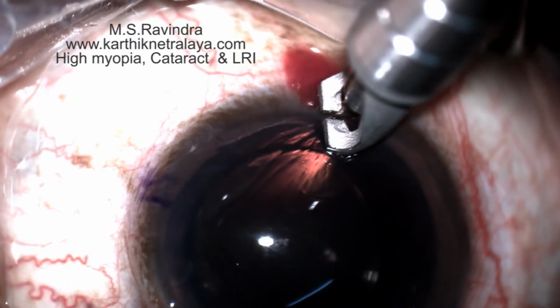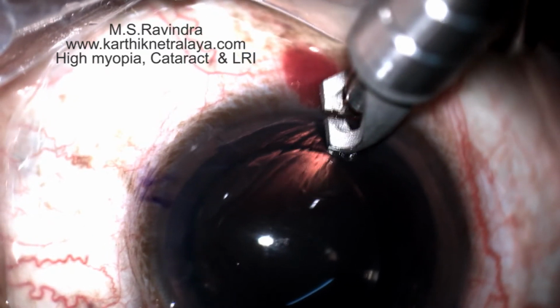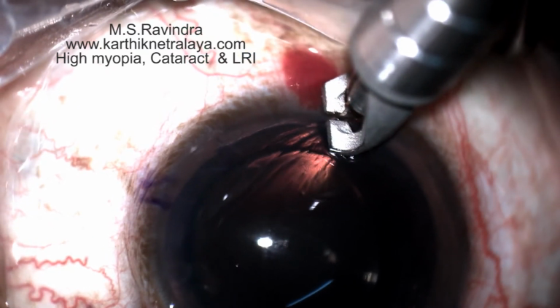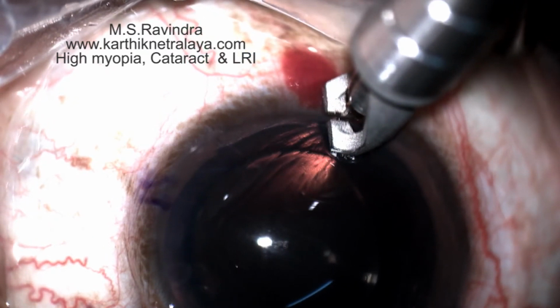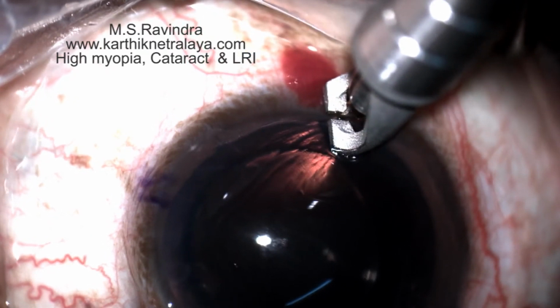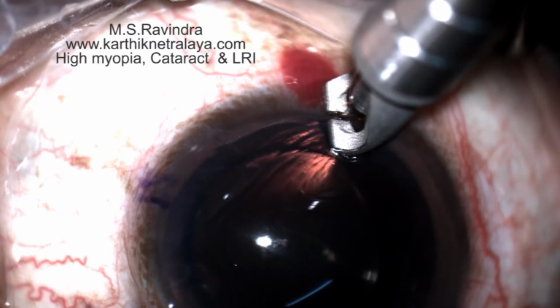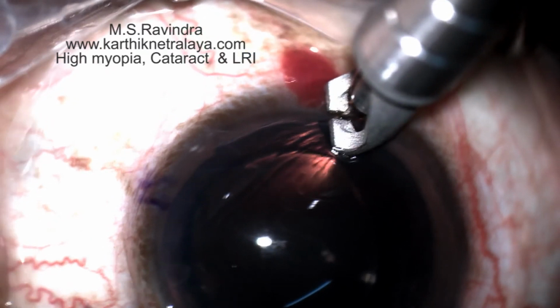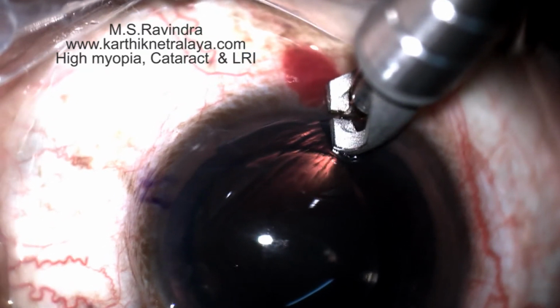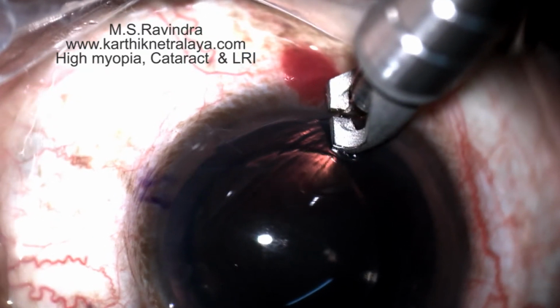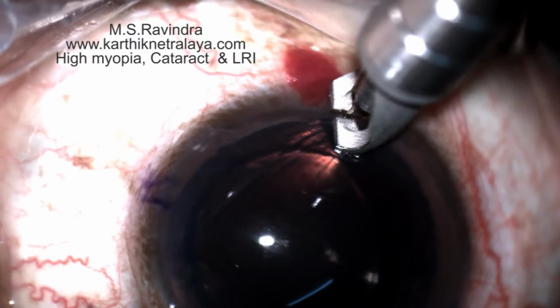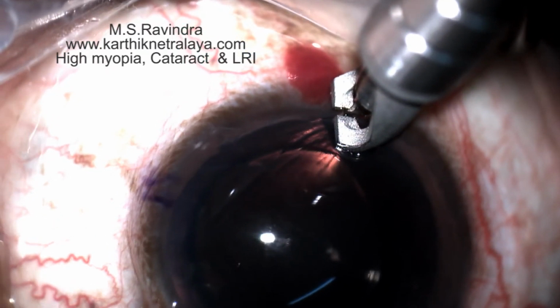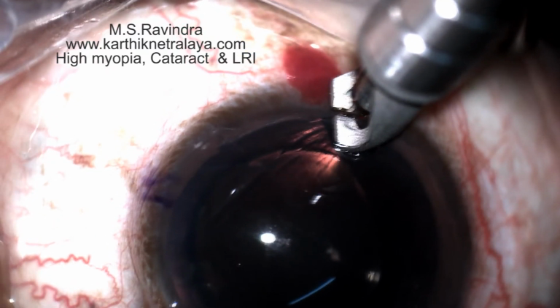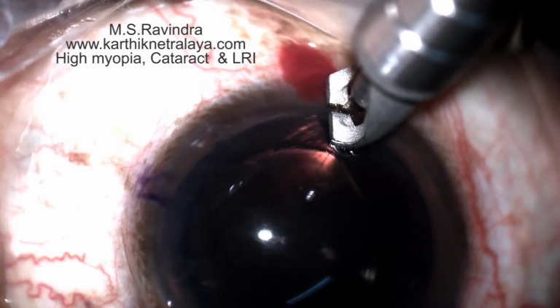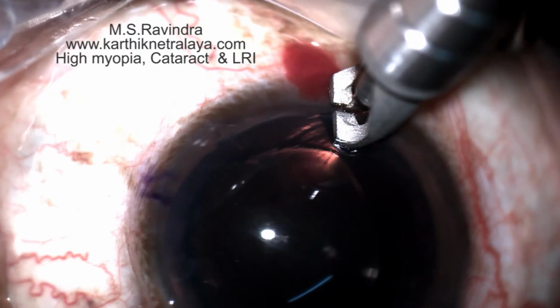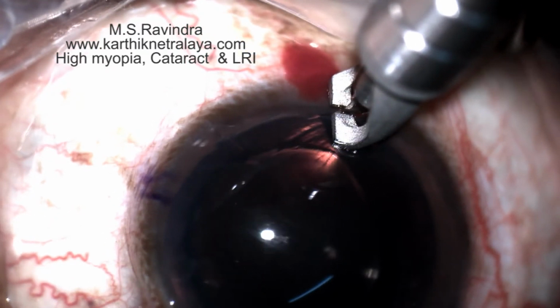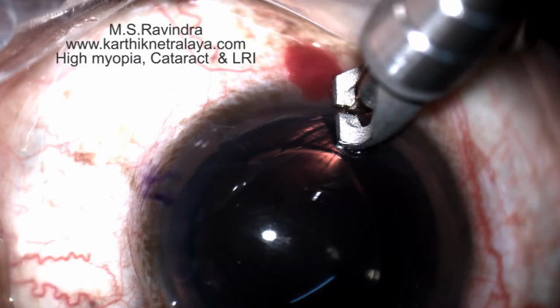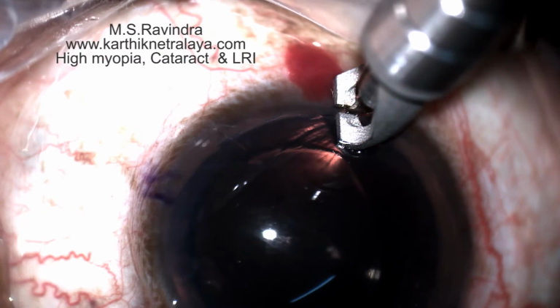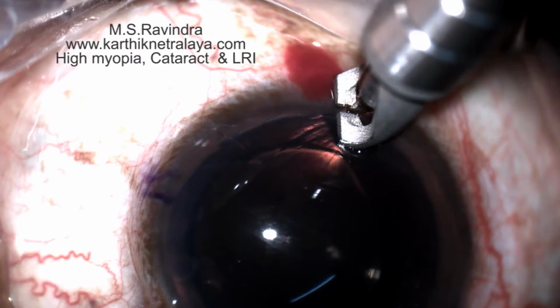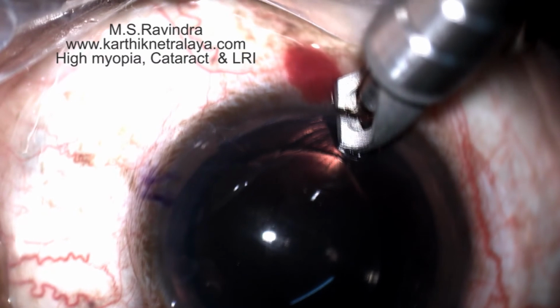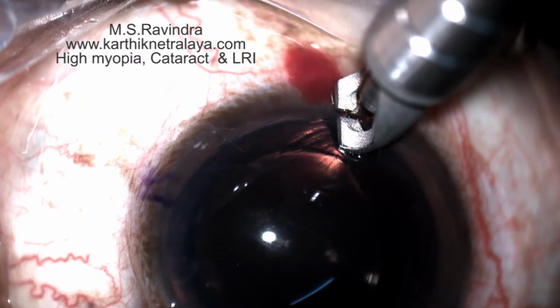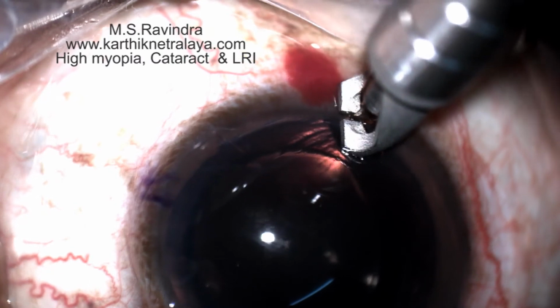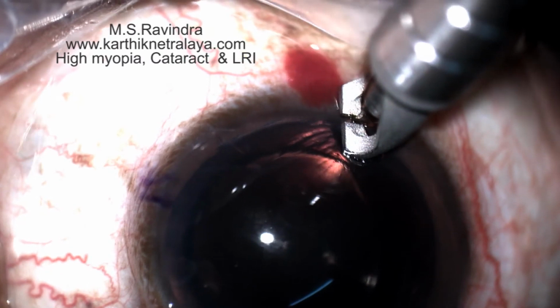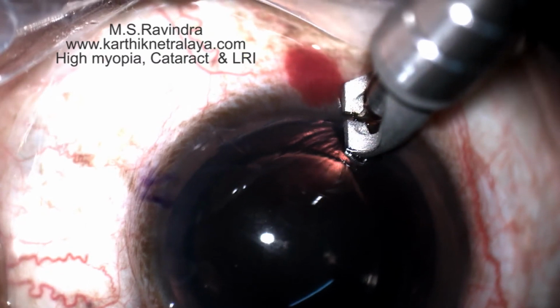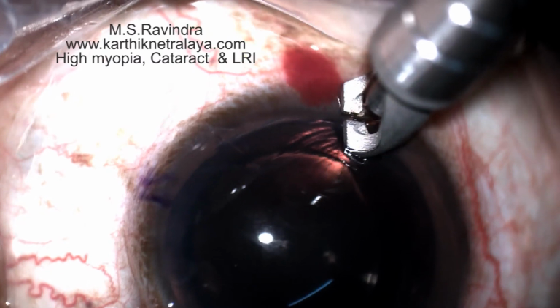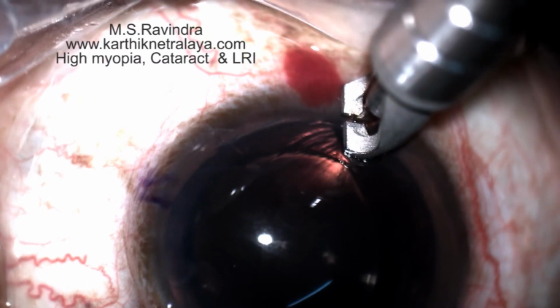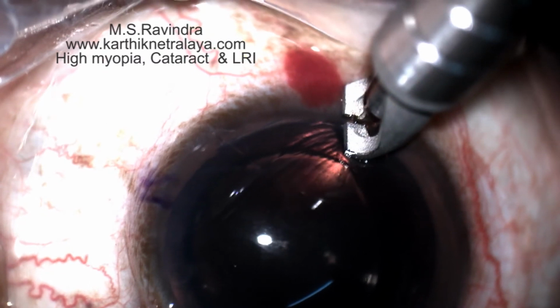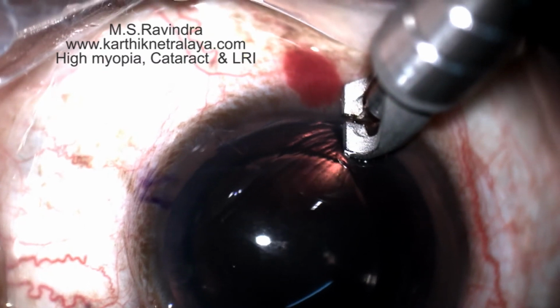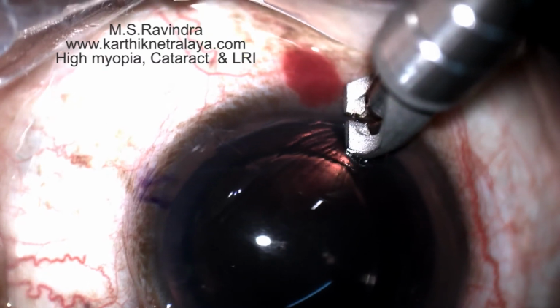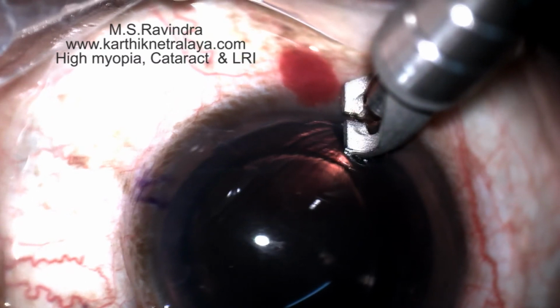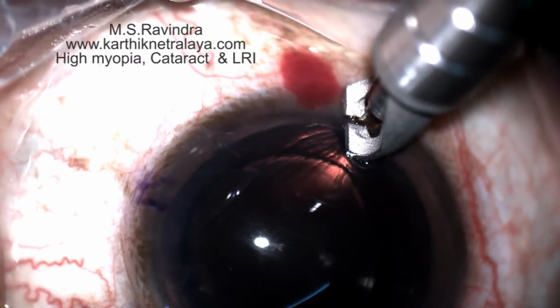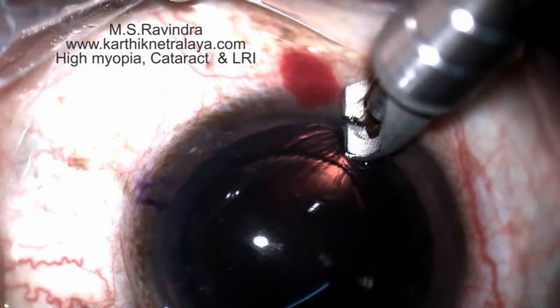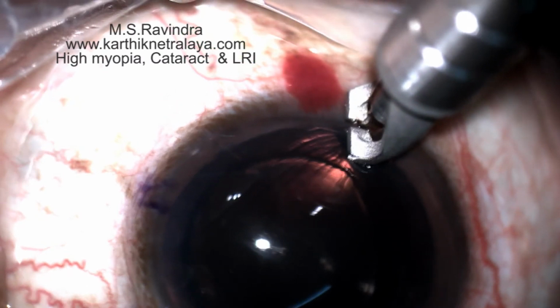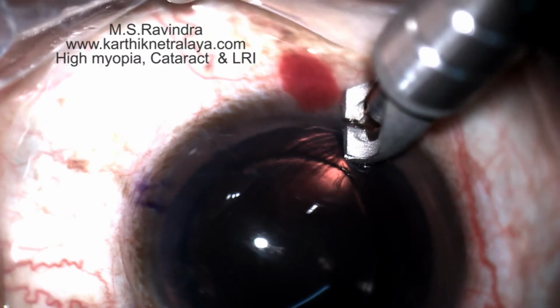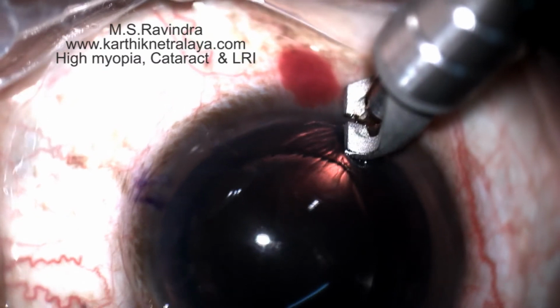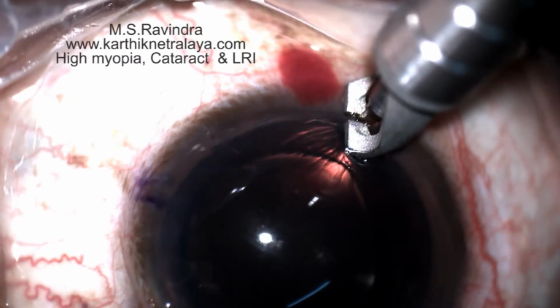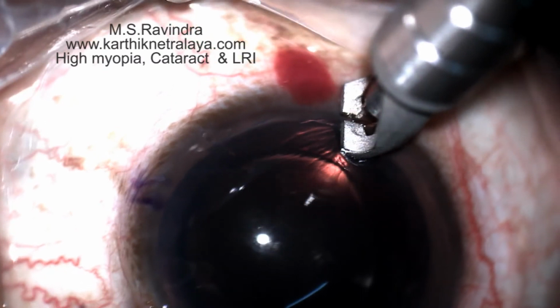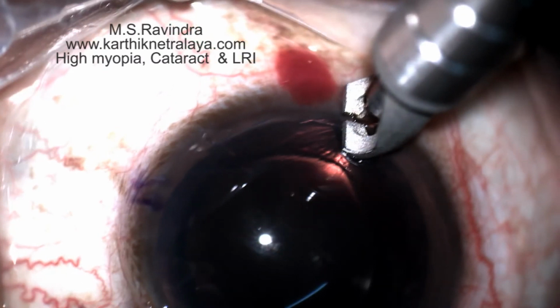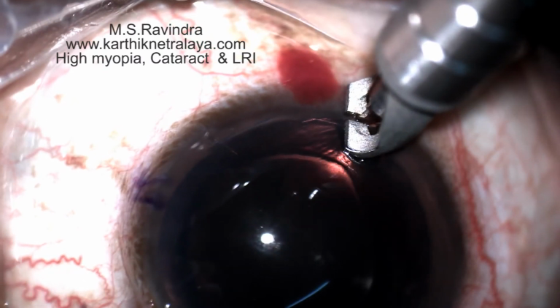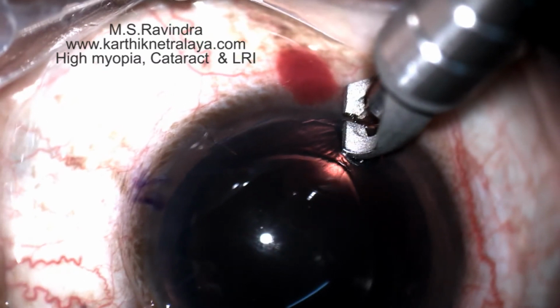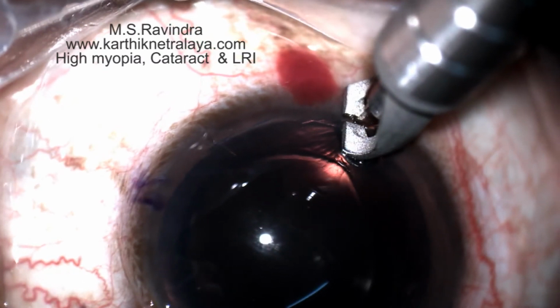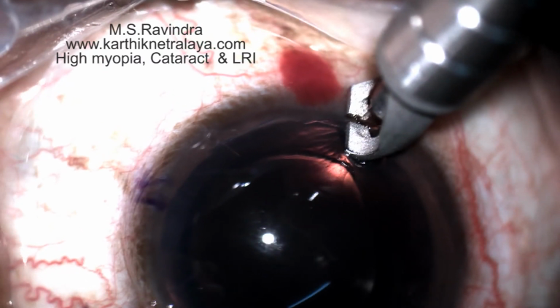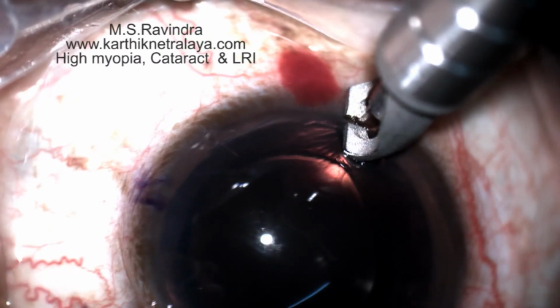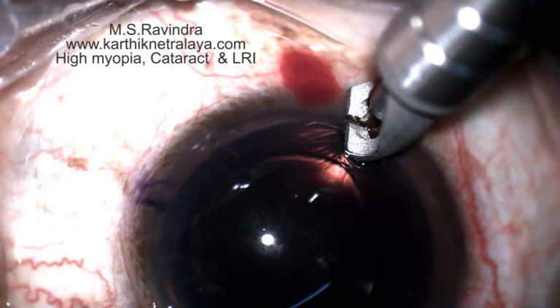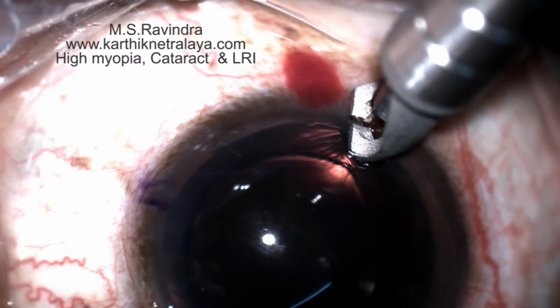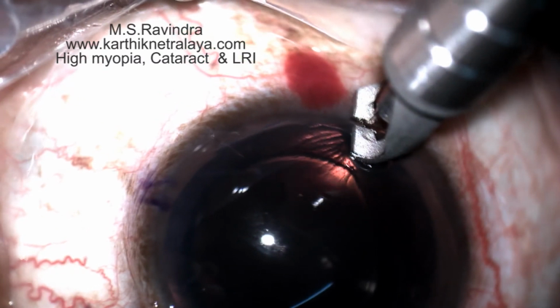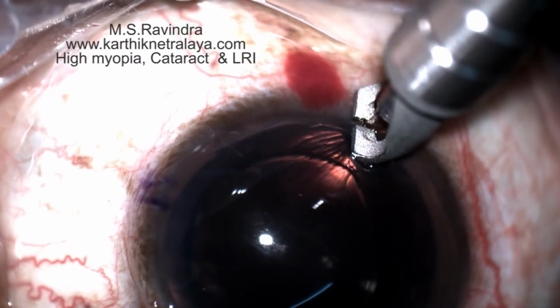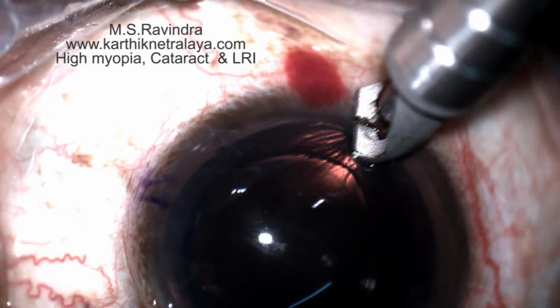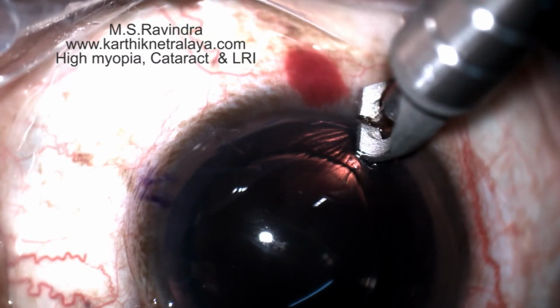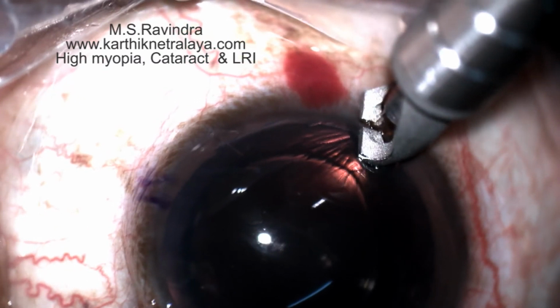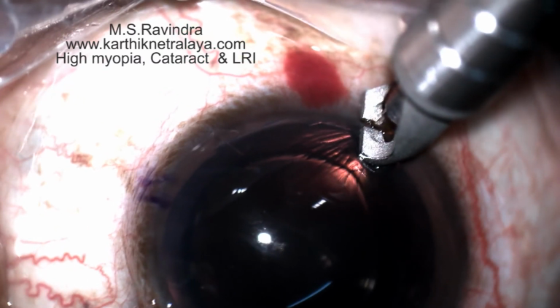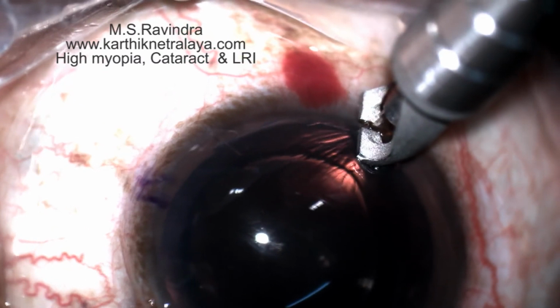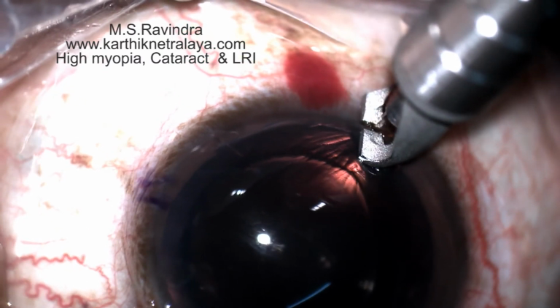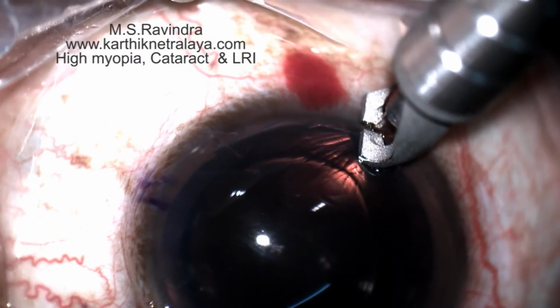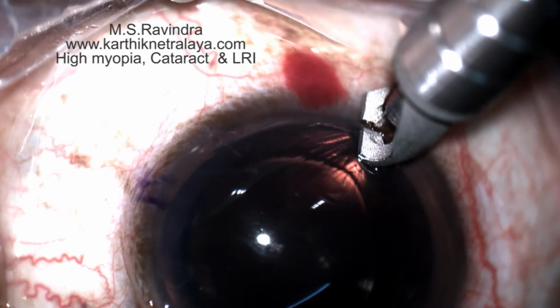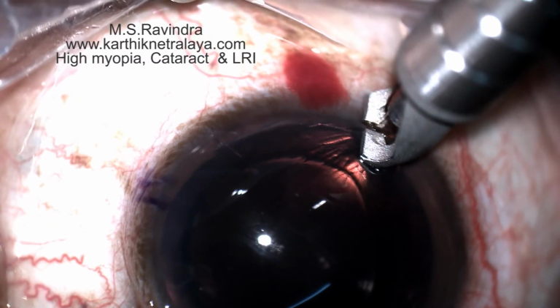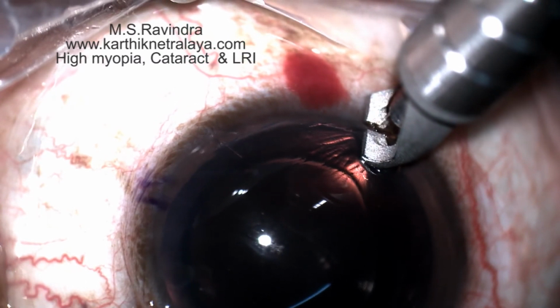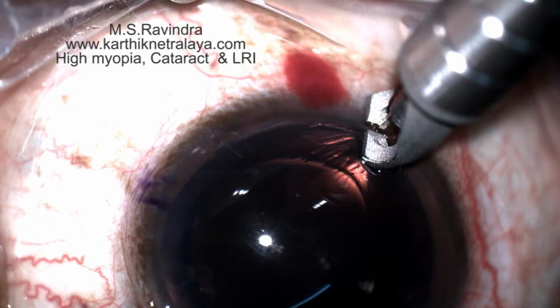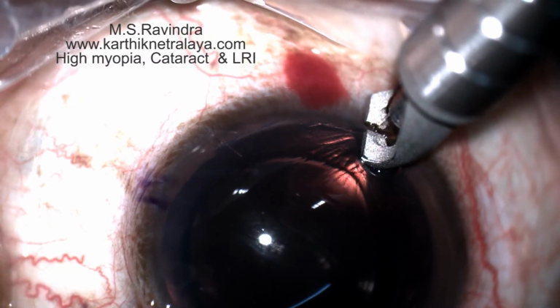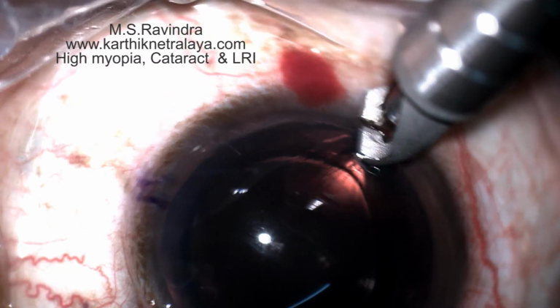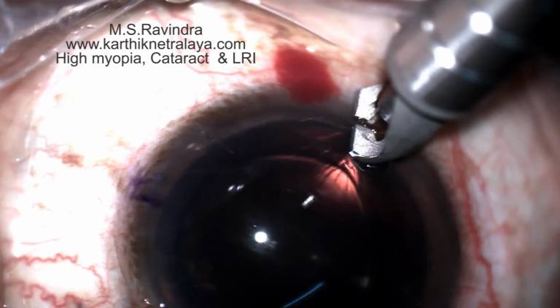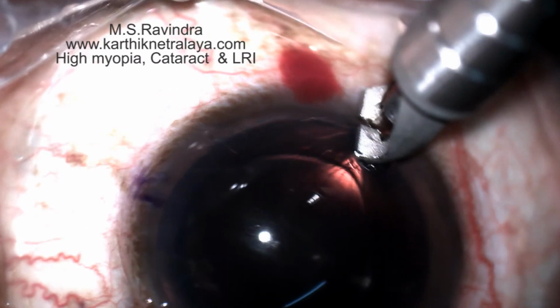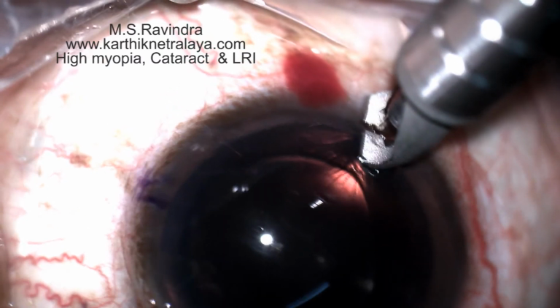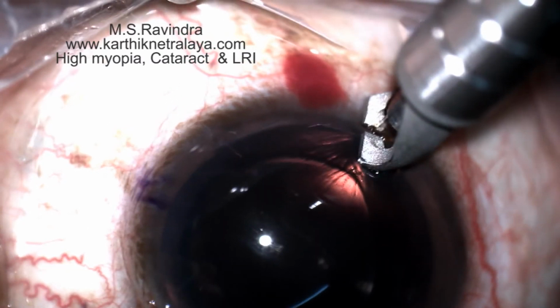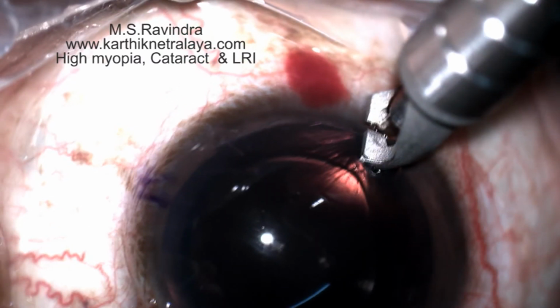The upper tunnel incision and inferior LRI together will give a relaxation of the steep meridian by about two diopters.